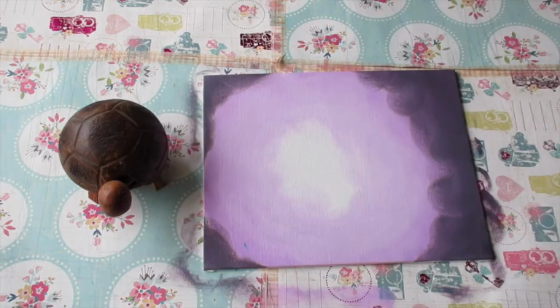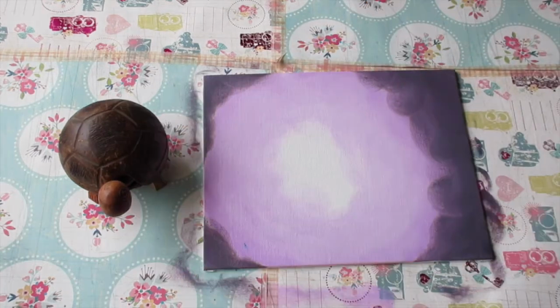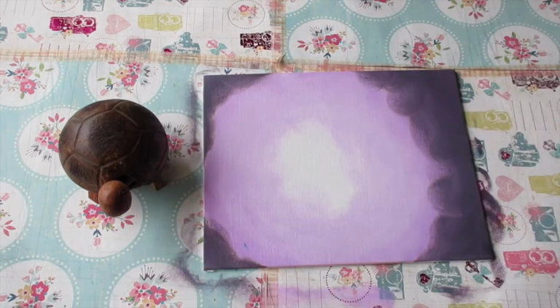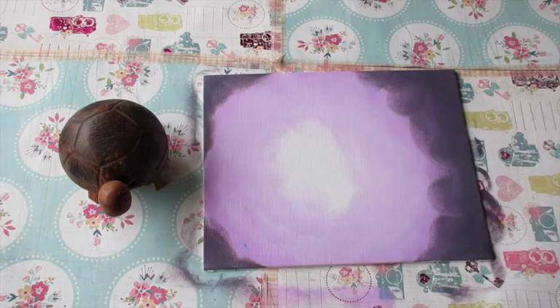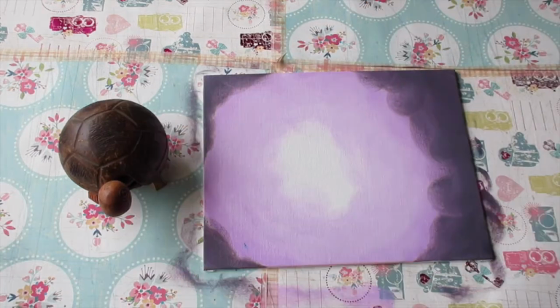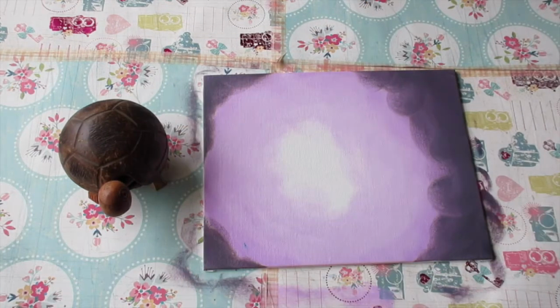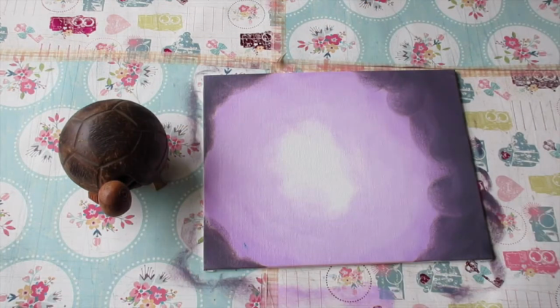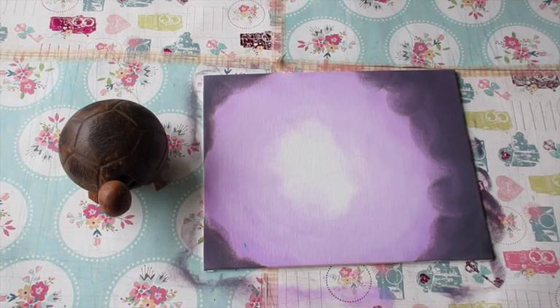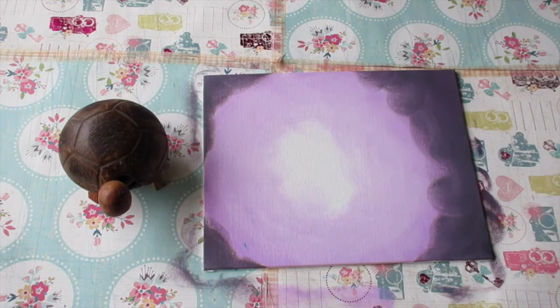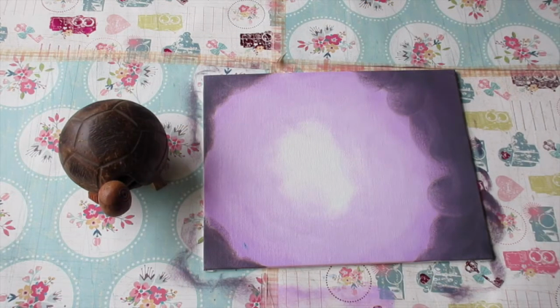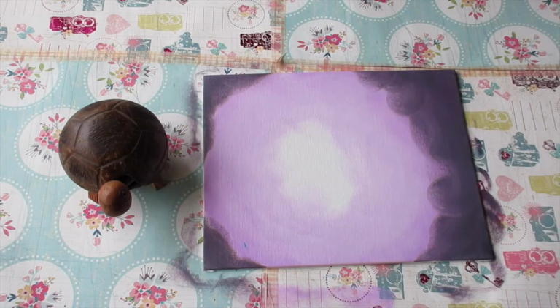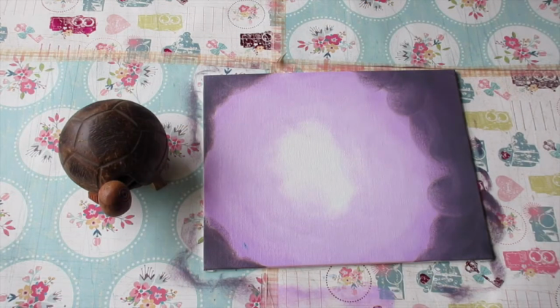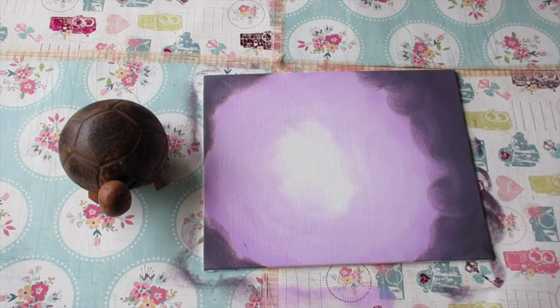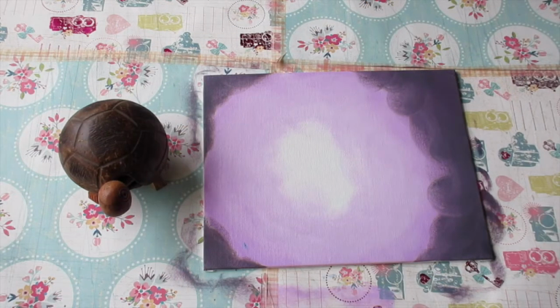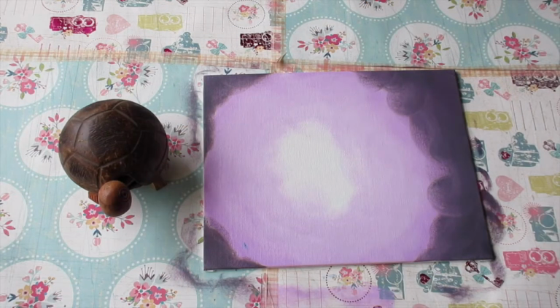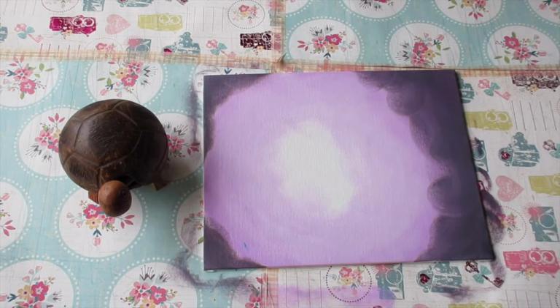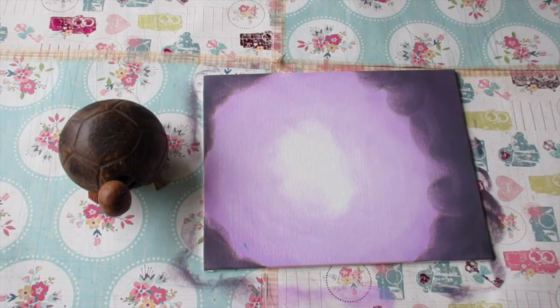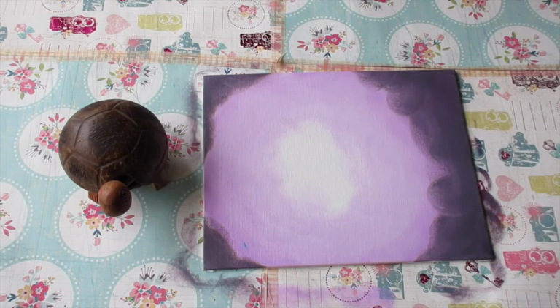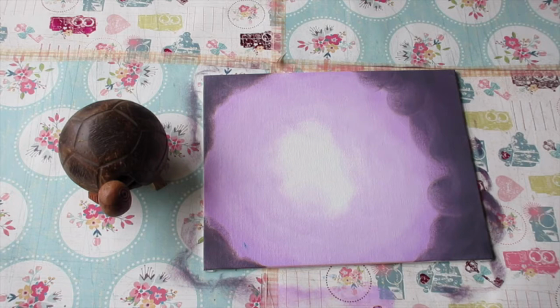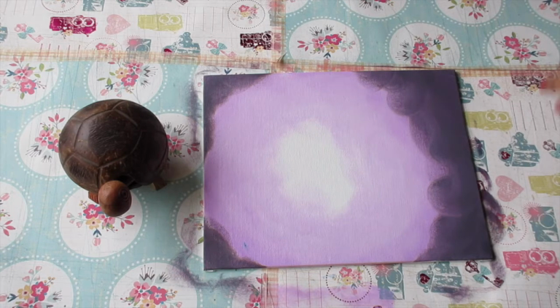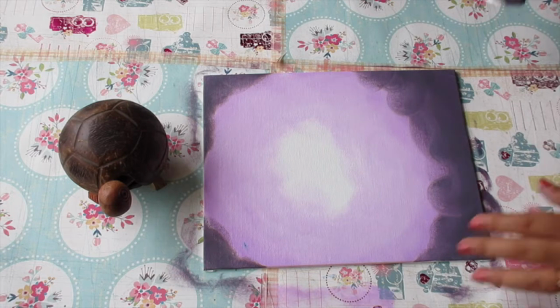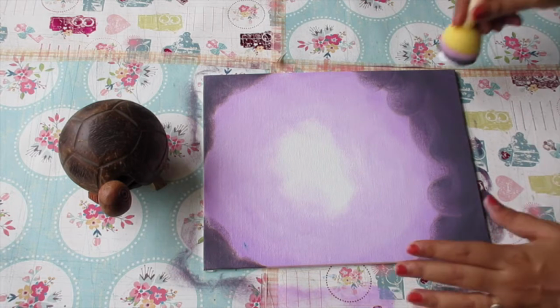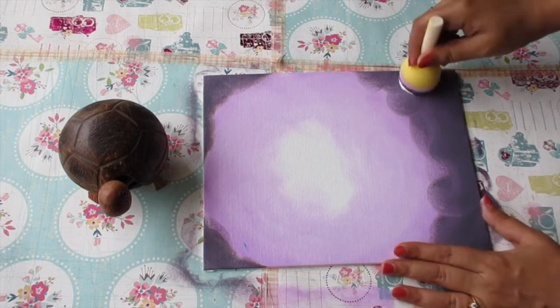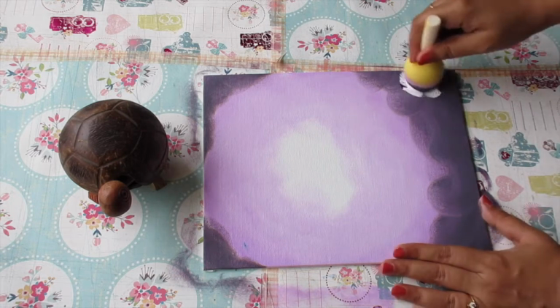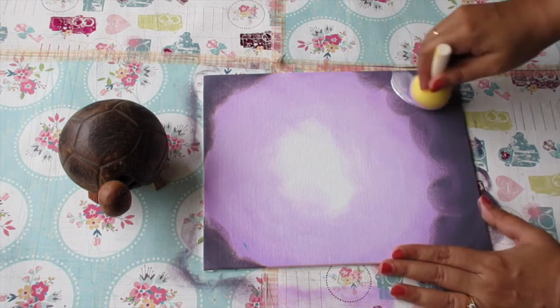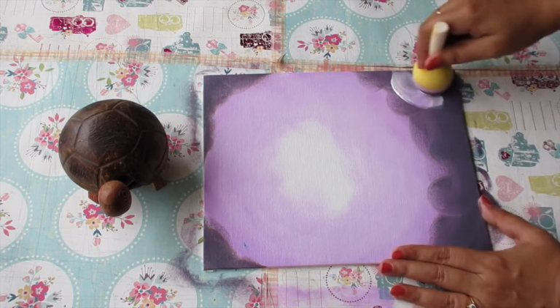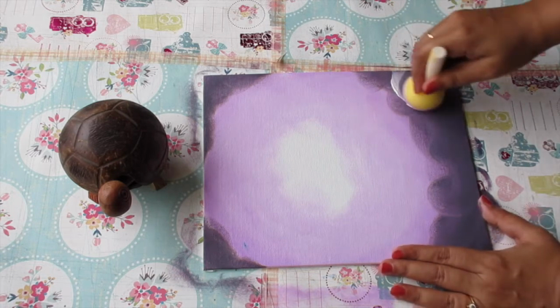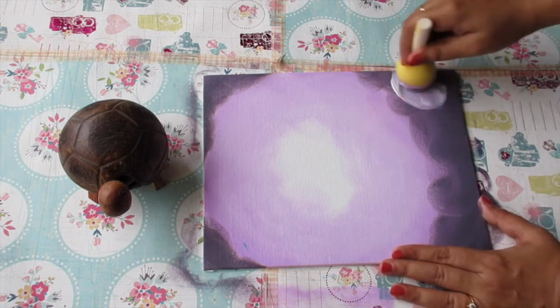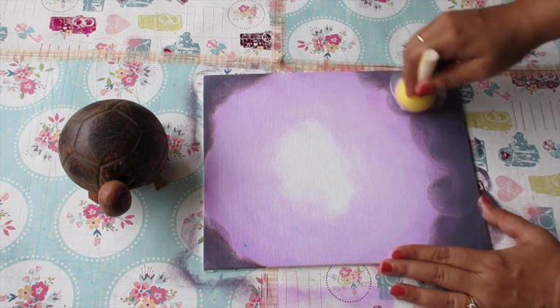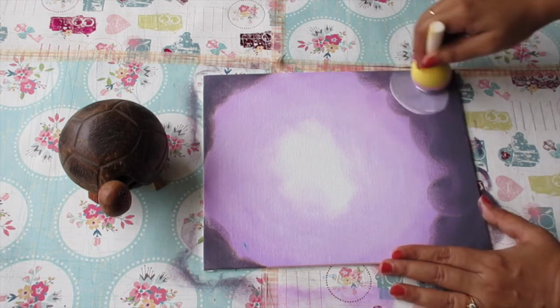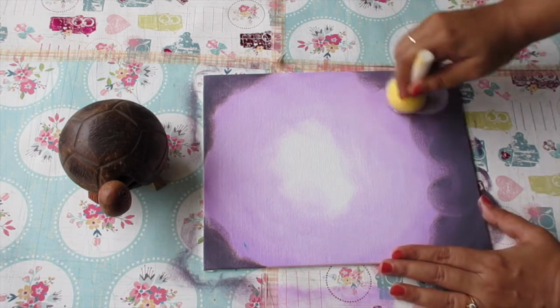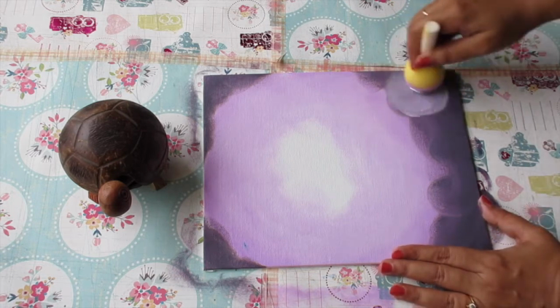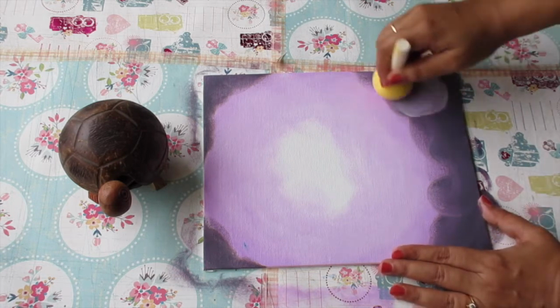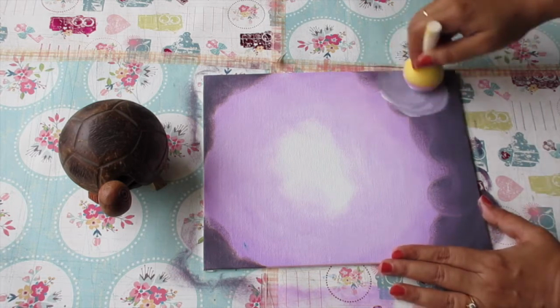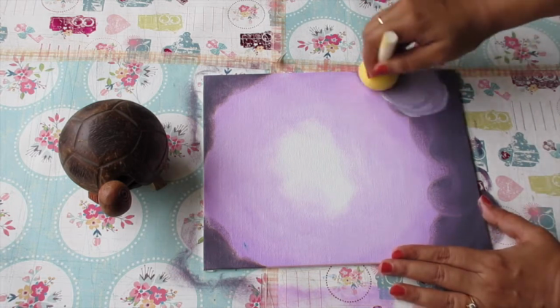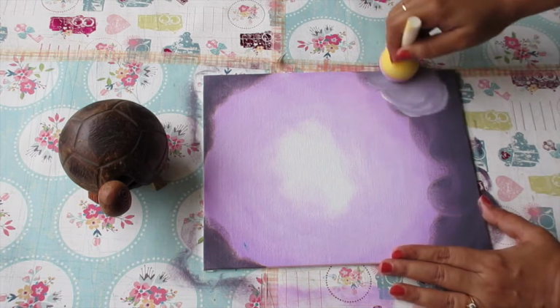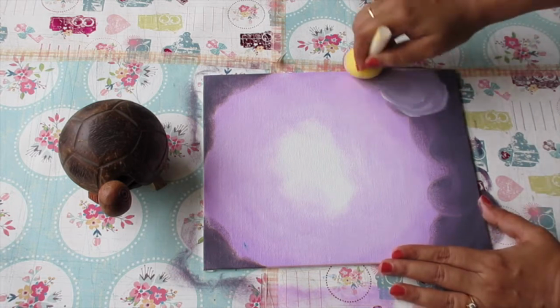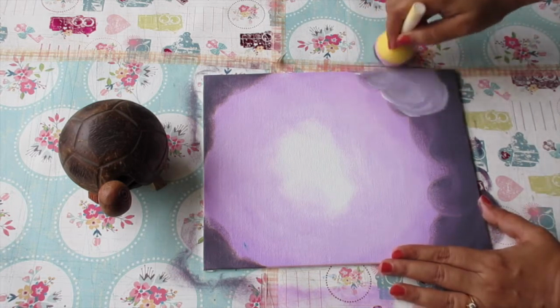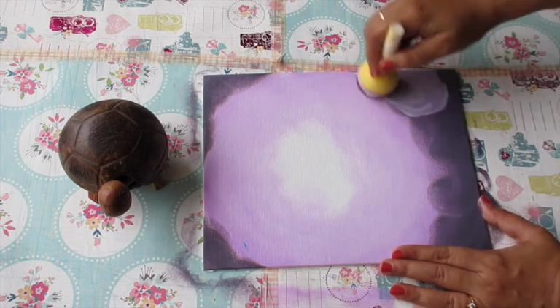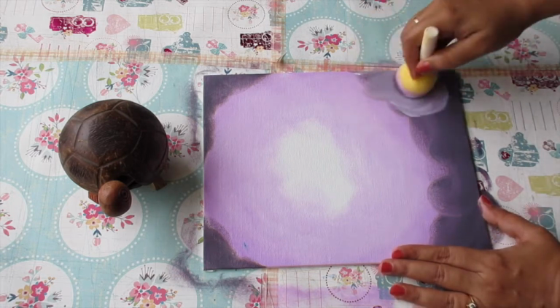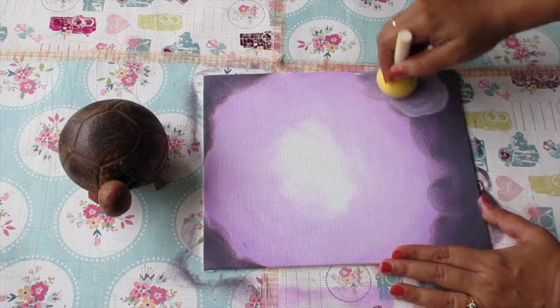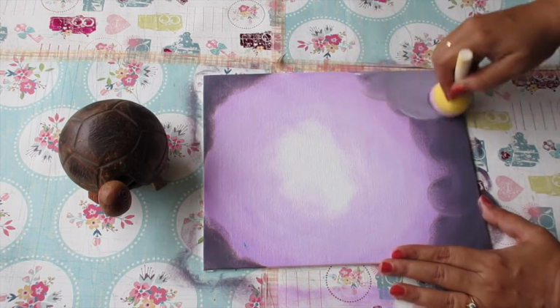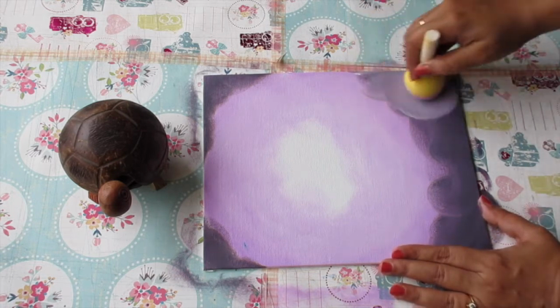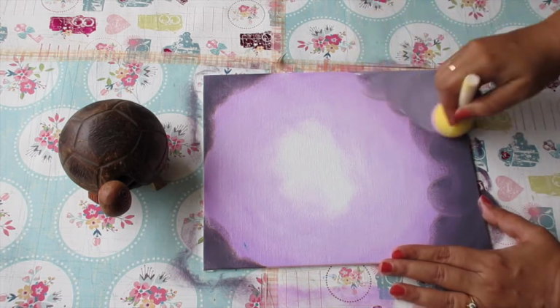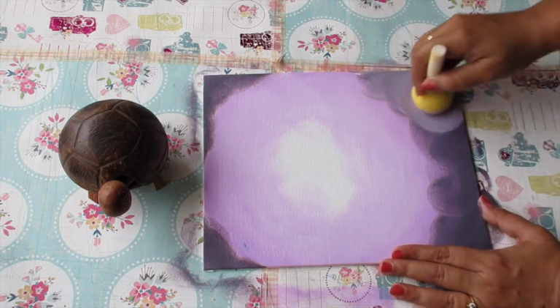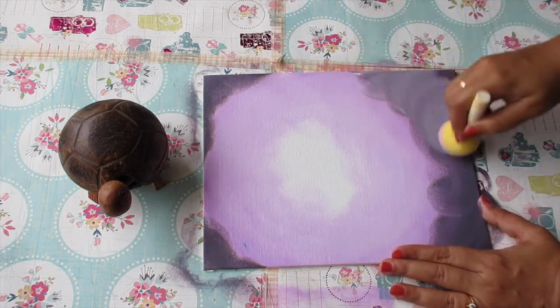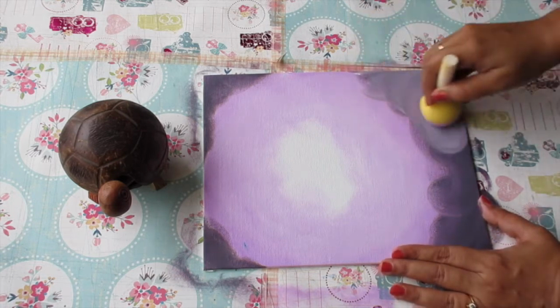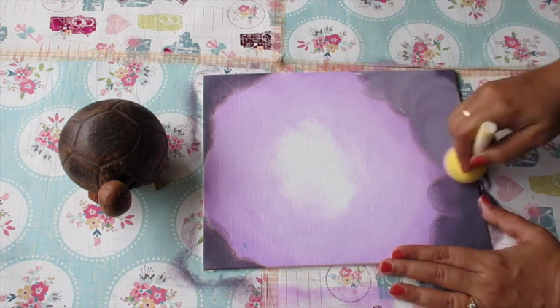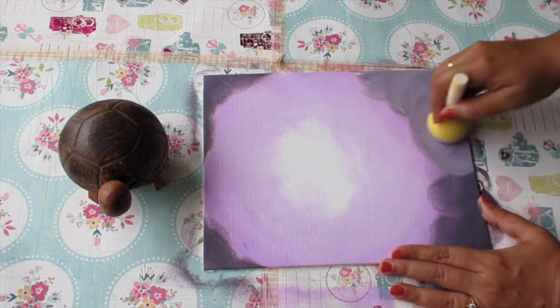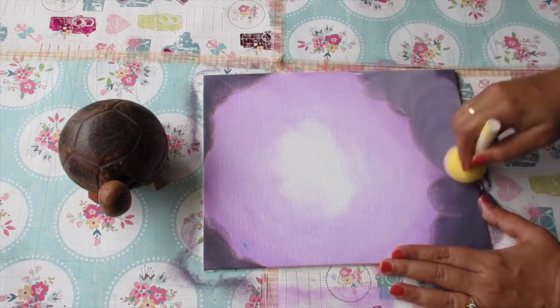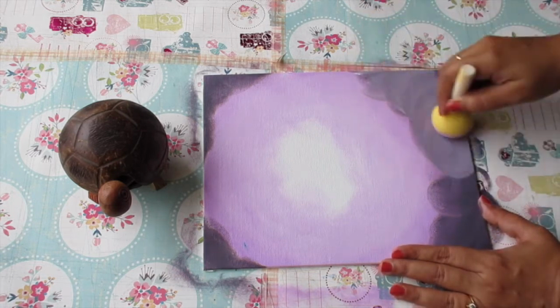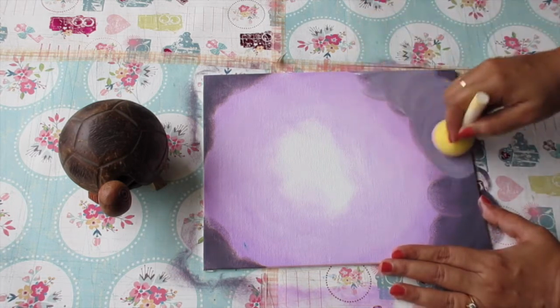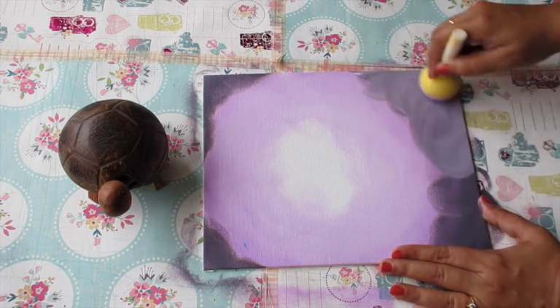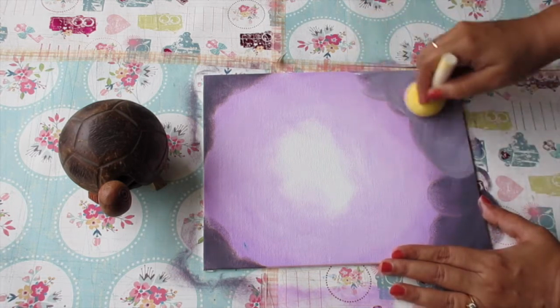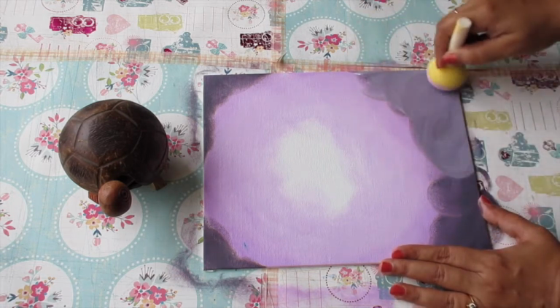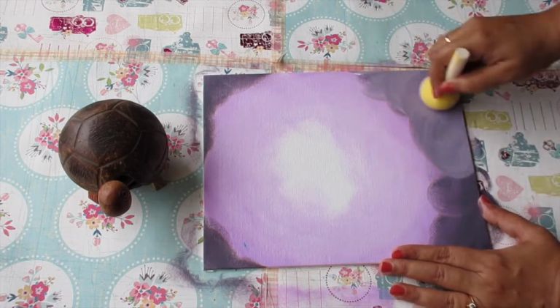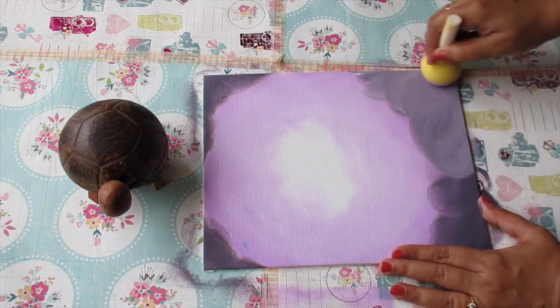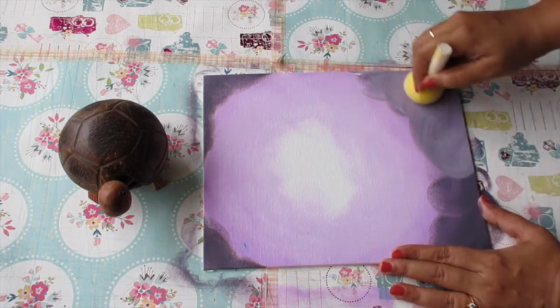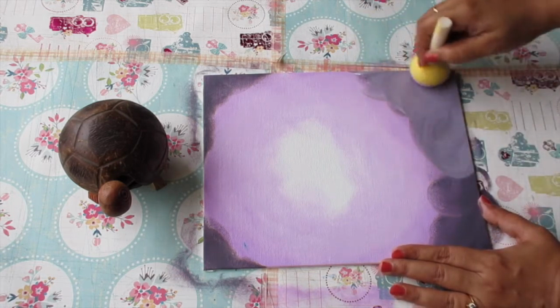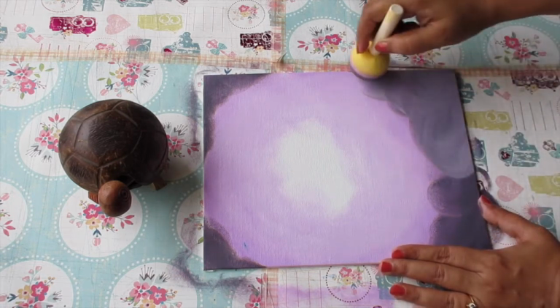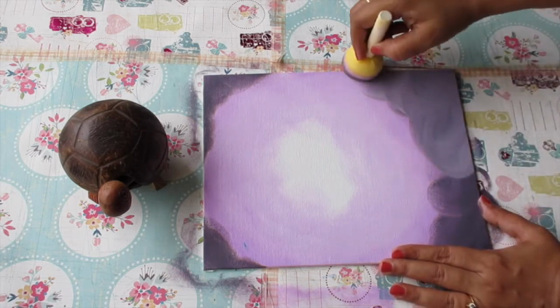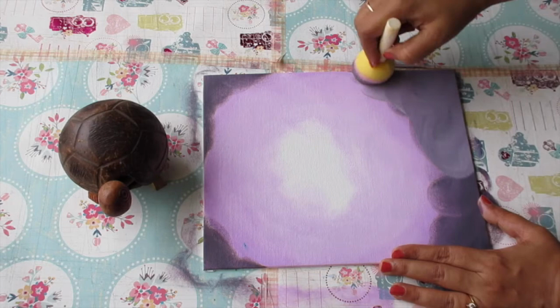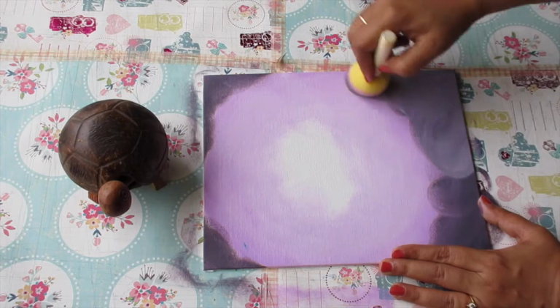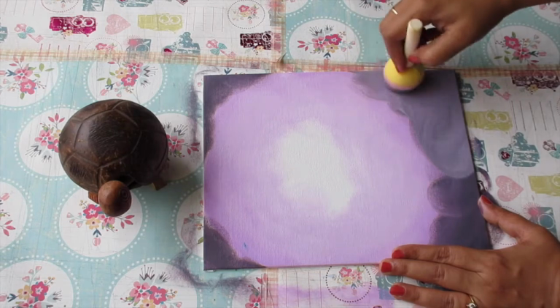I'm now adding white to the sponge and going over the darkest shade that I had already done to make it a bit more light.